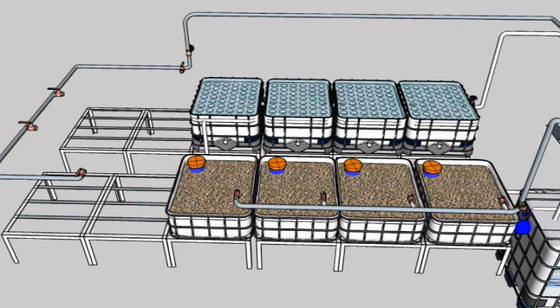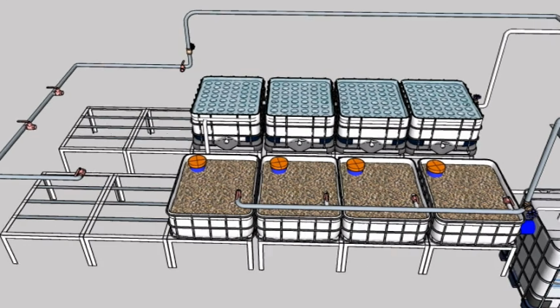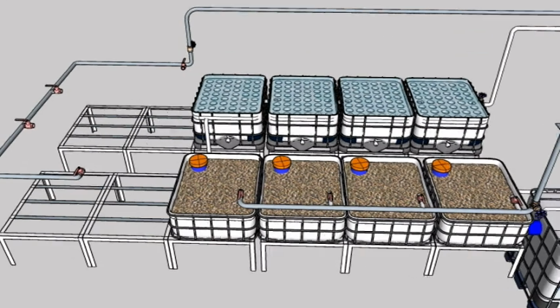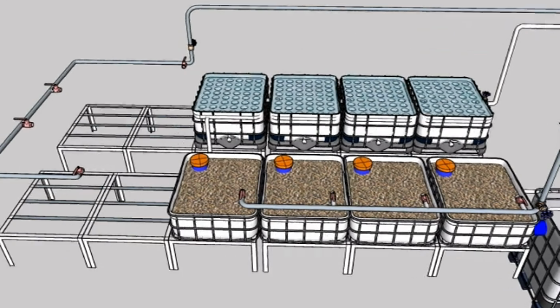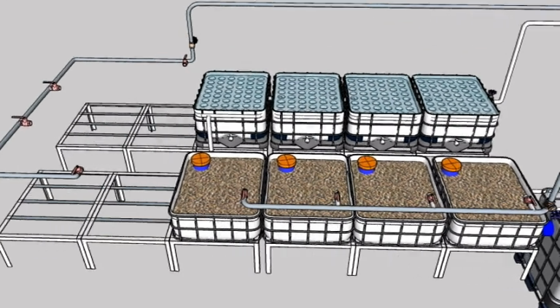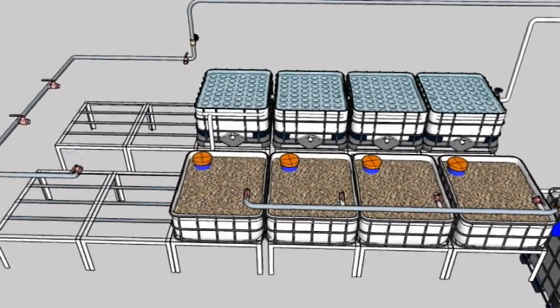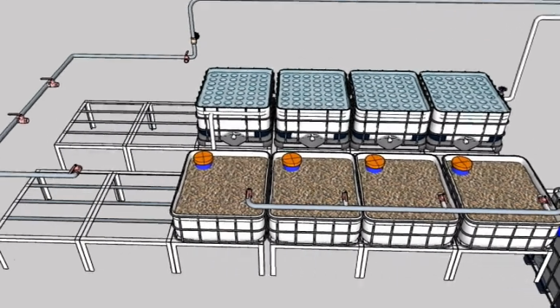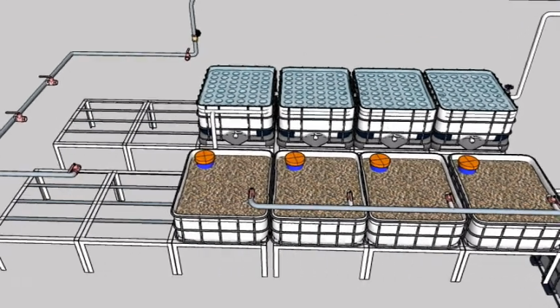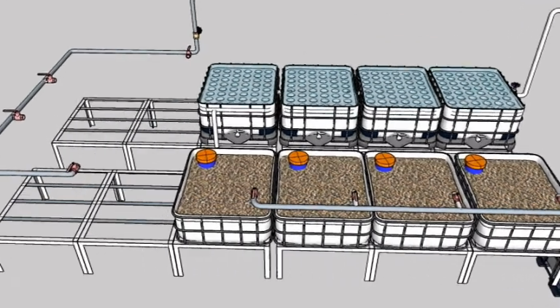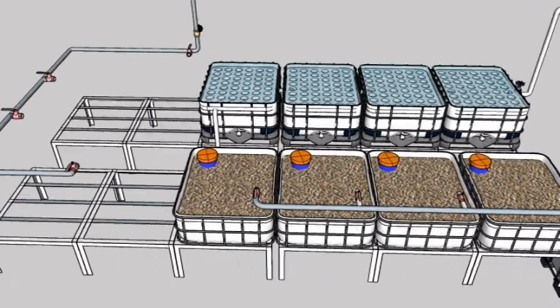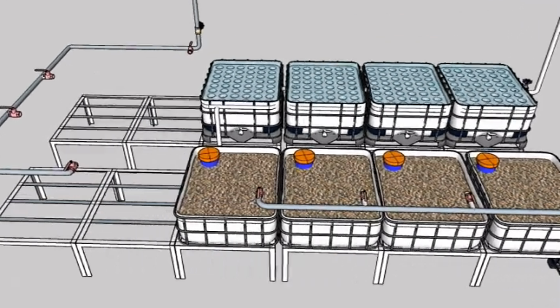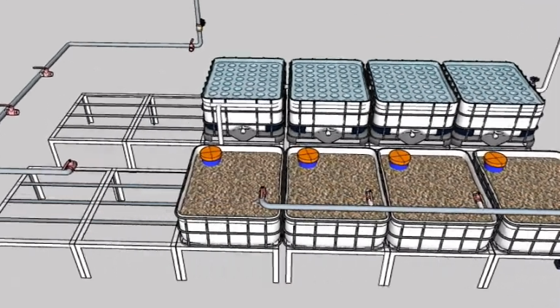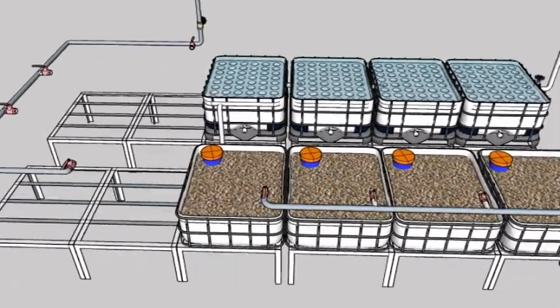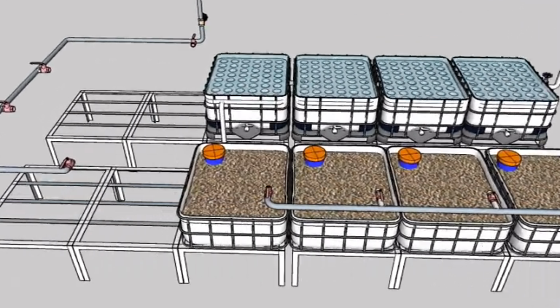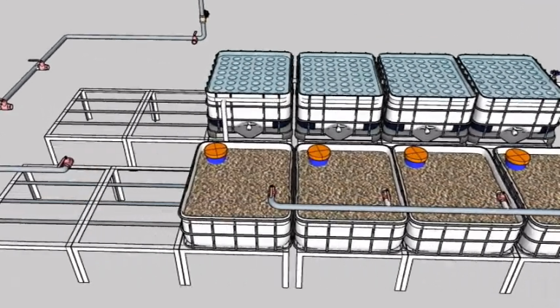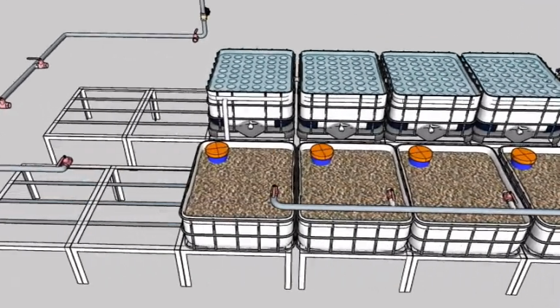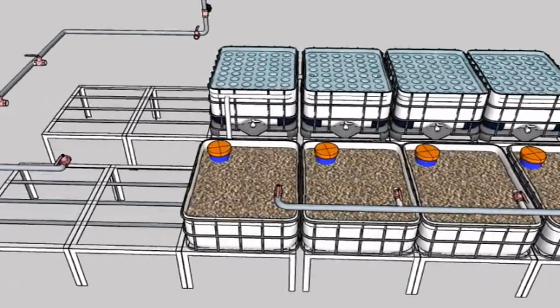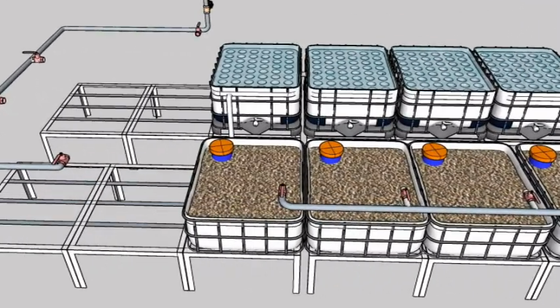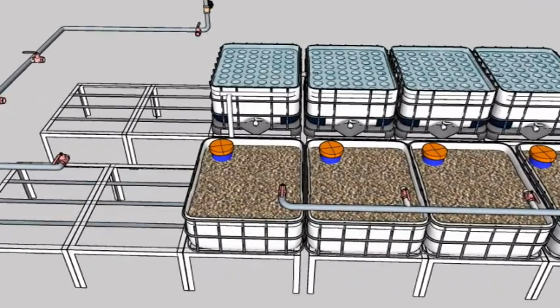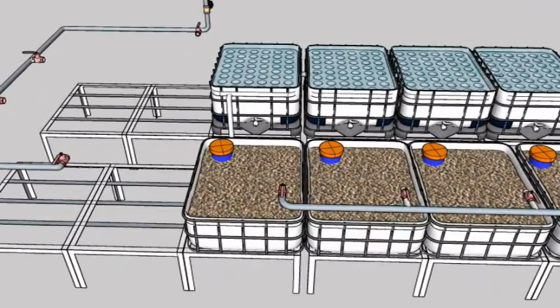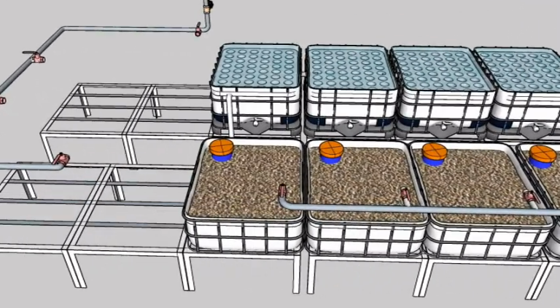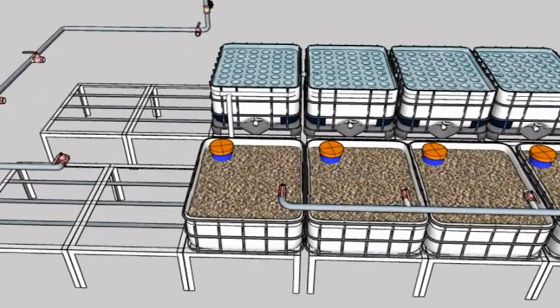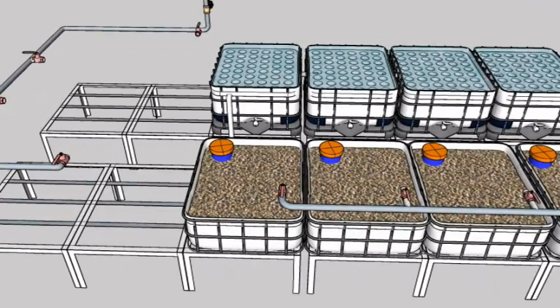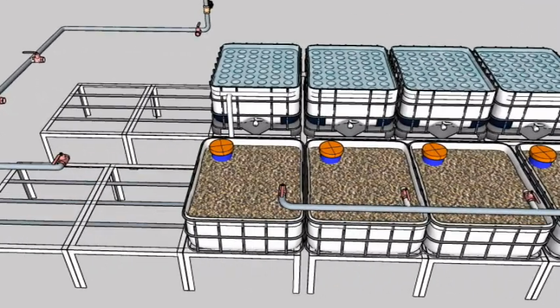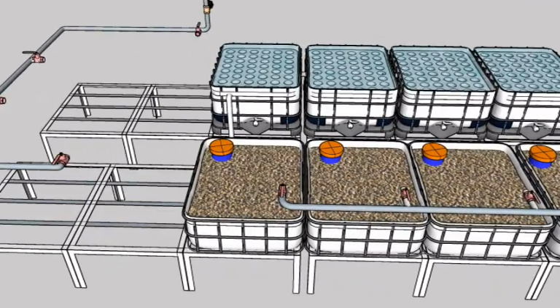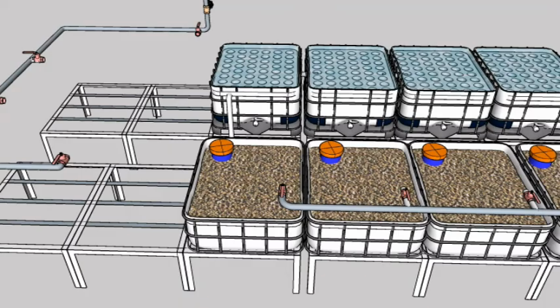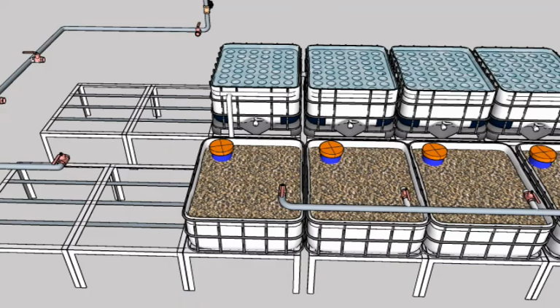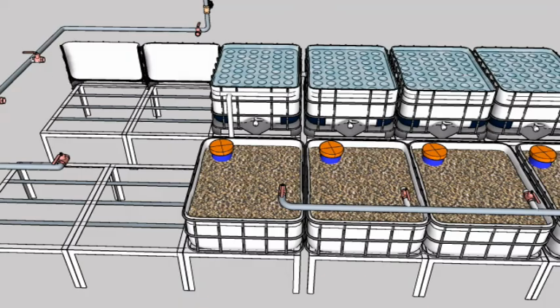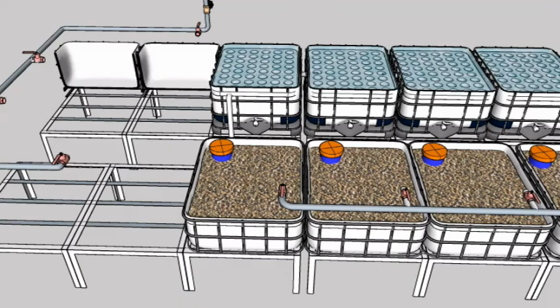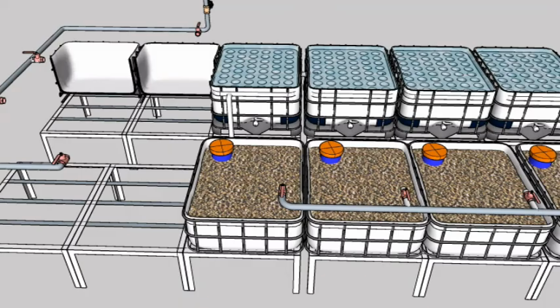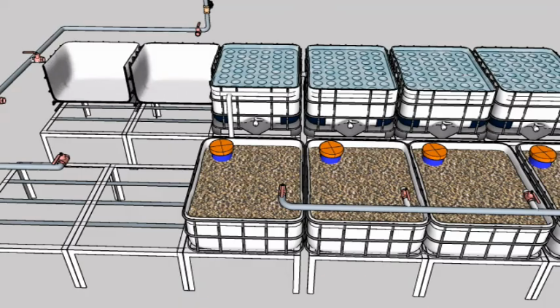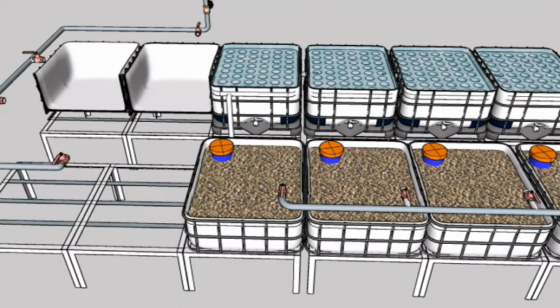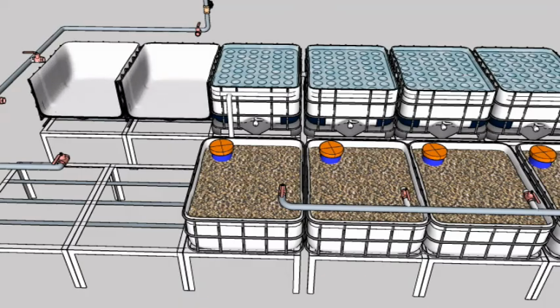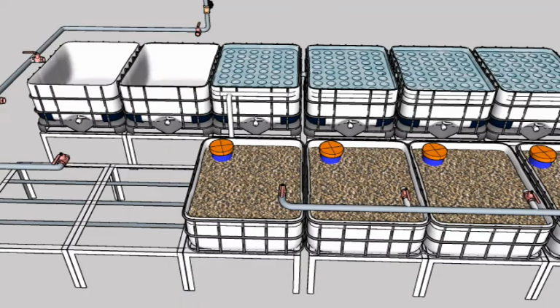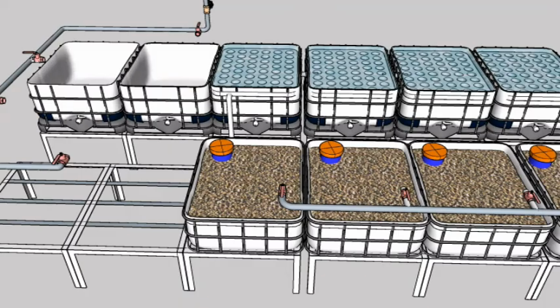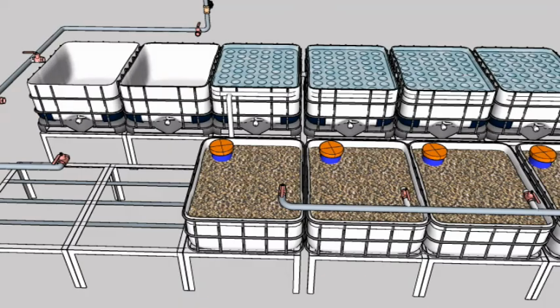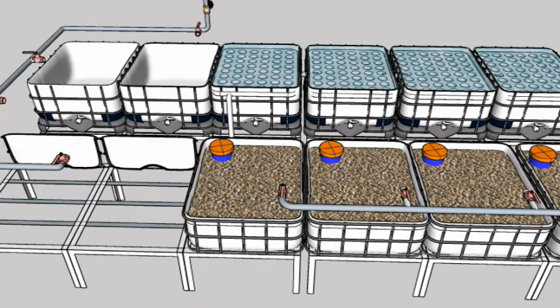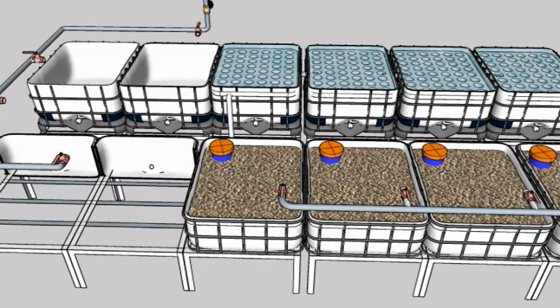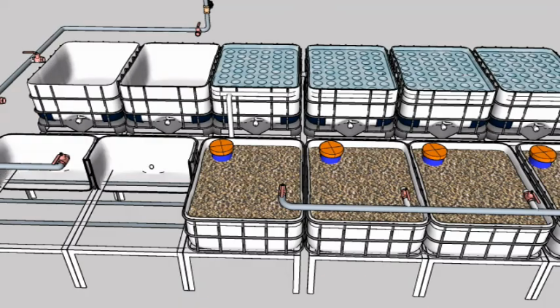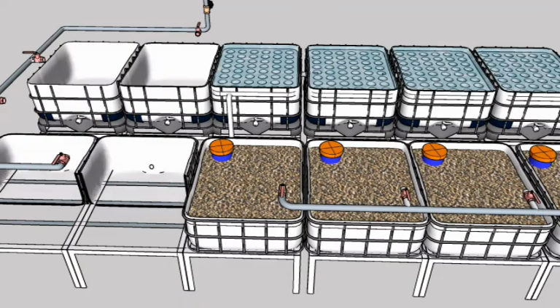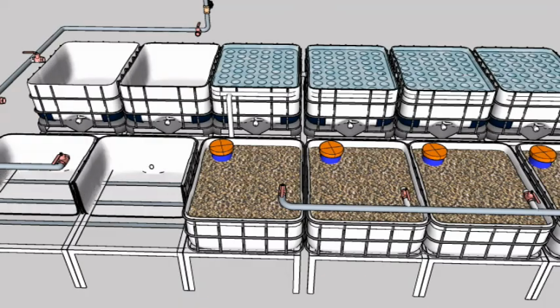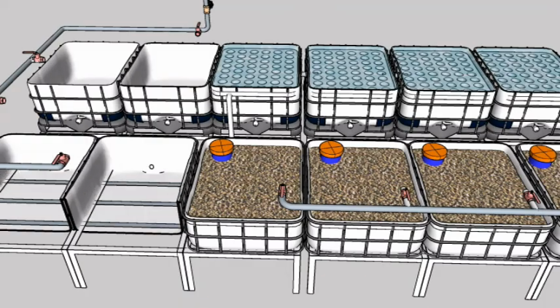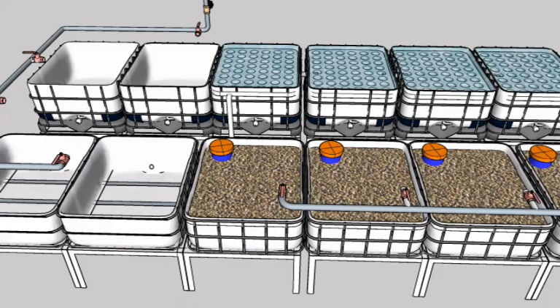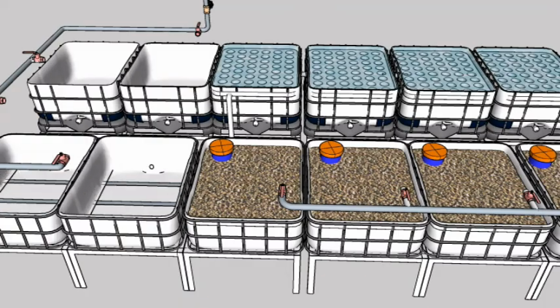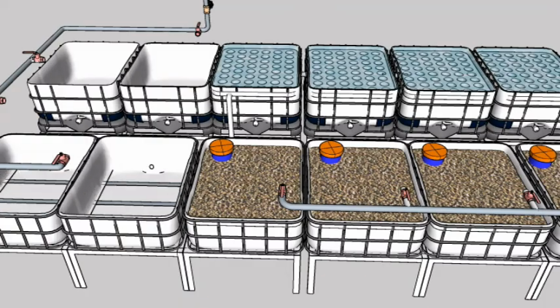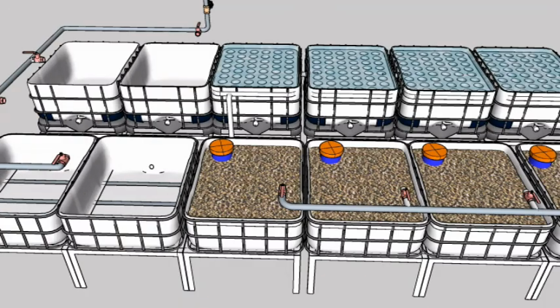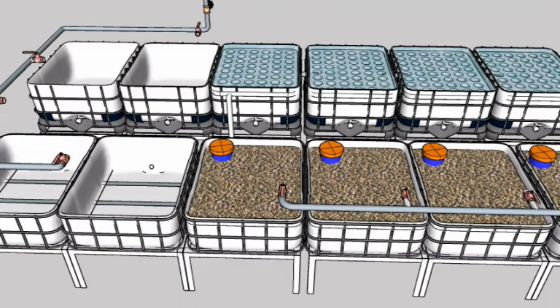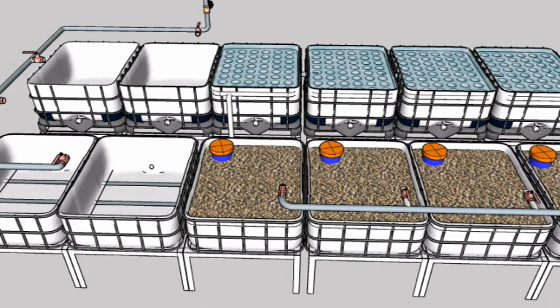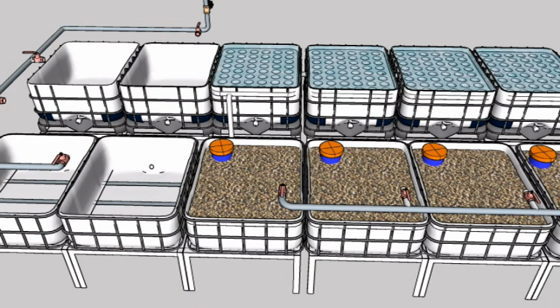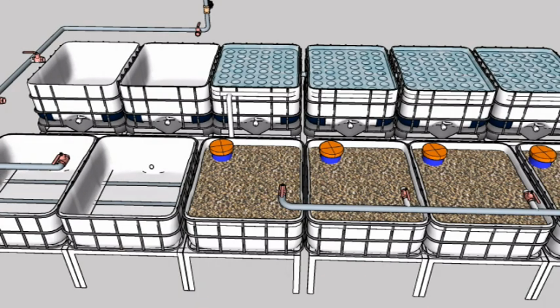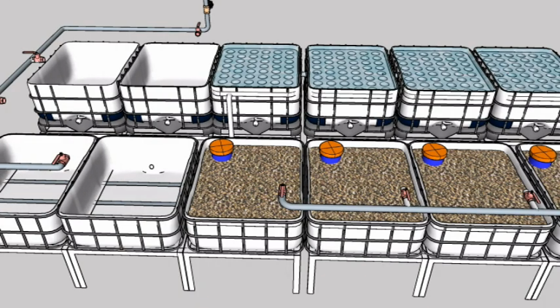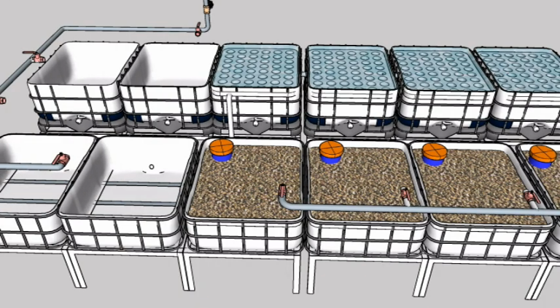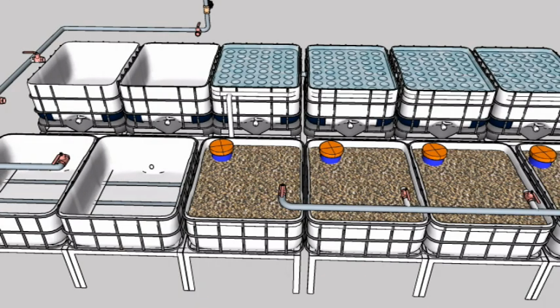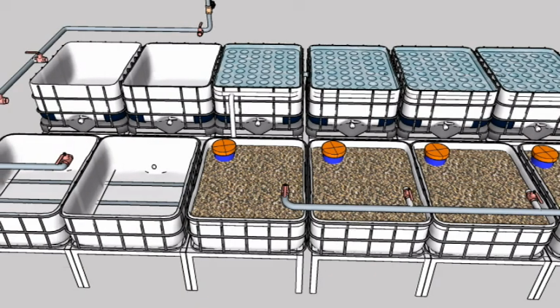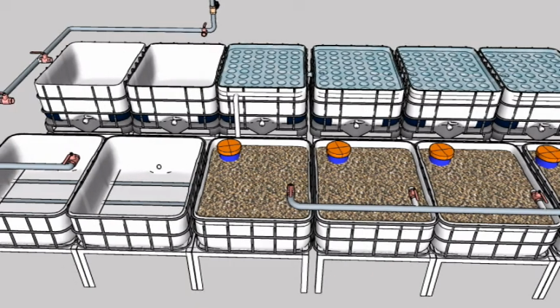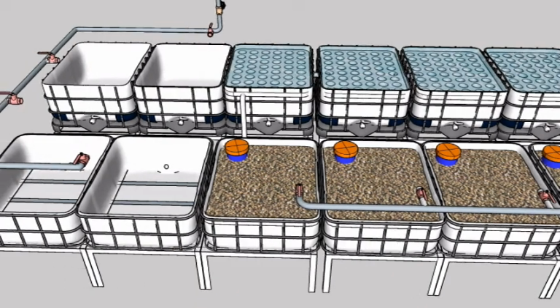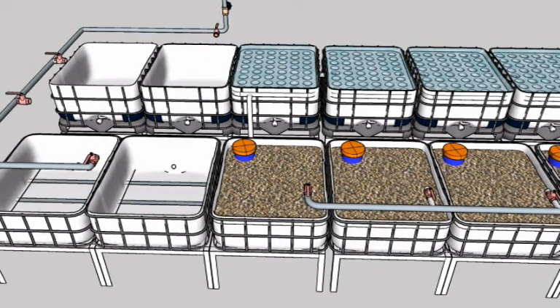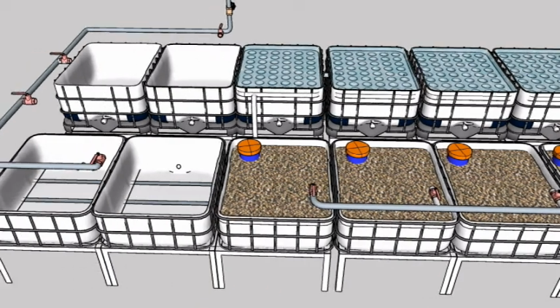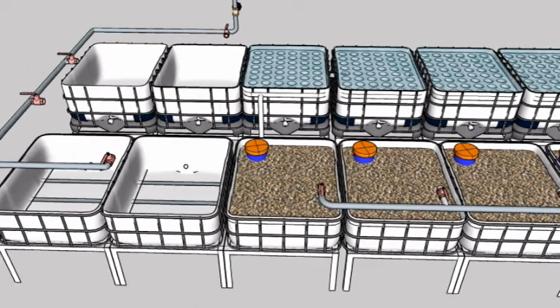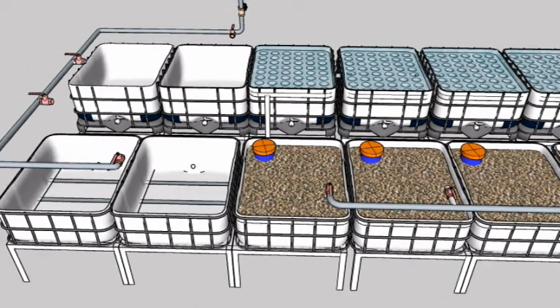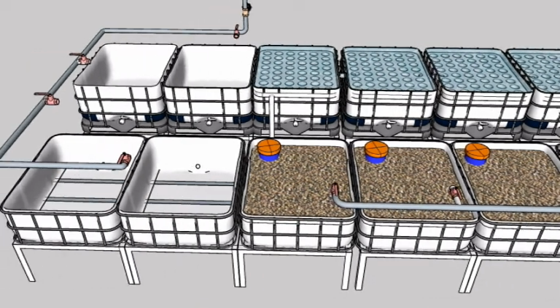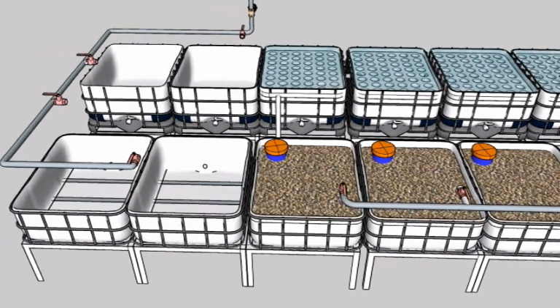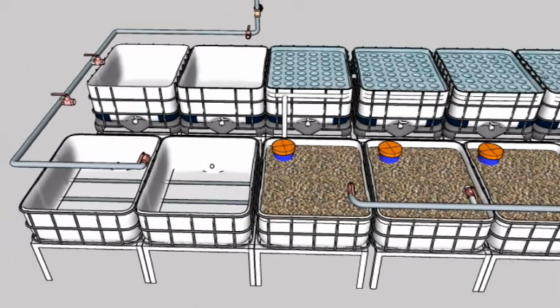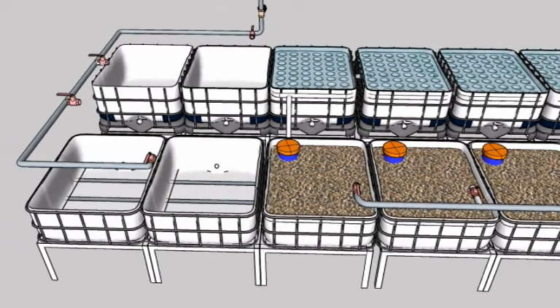The radial filters are fitted with drains, which when required will be channeled to four wicking beds.